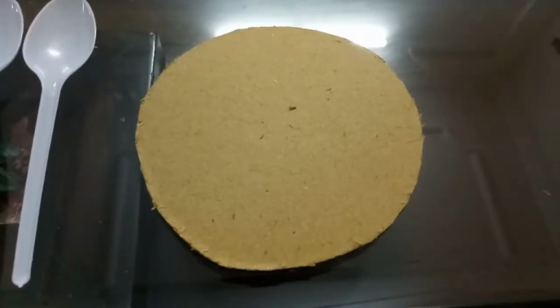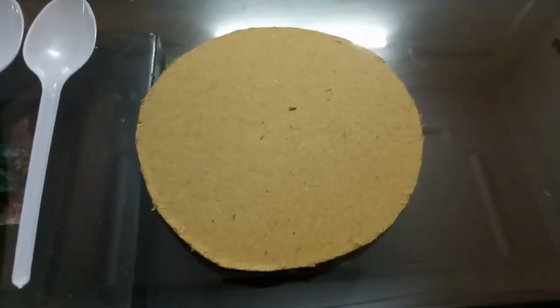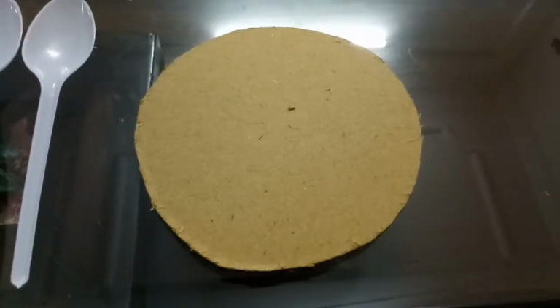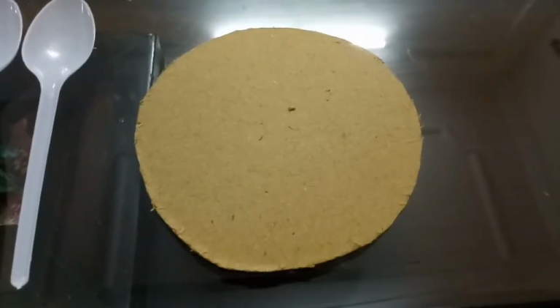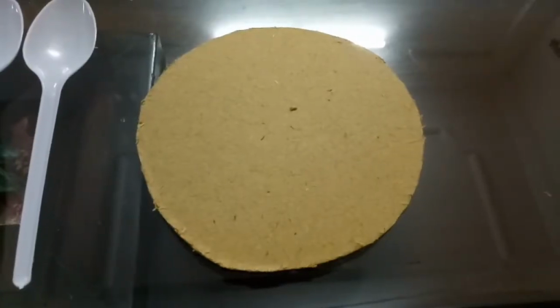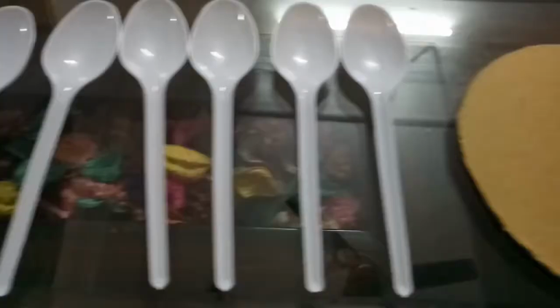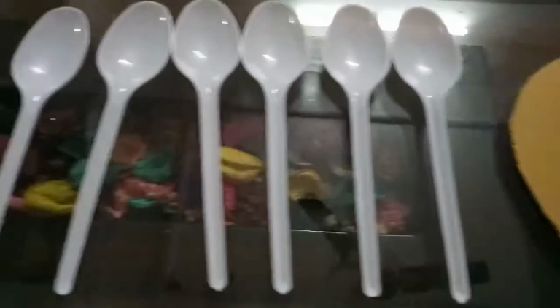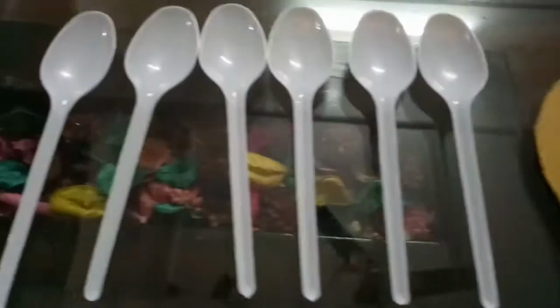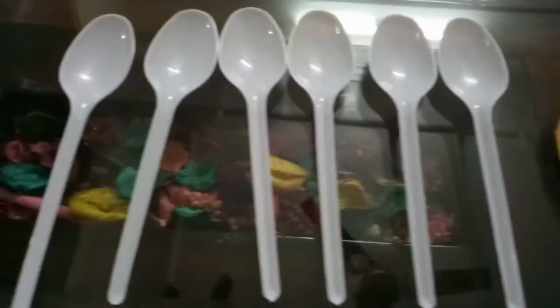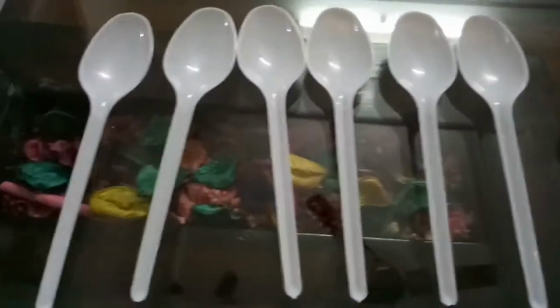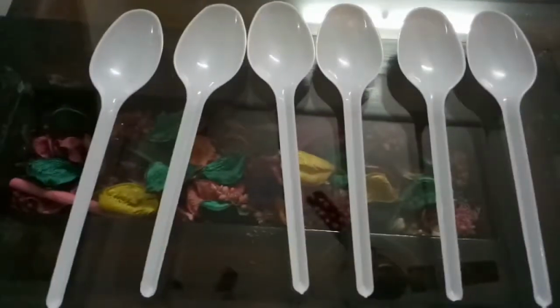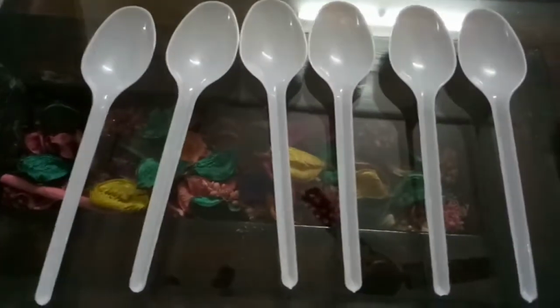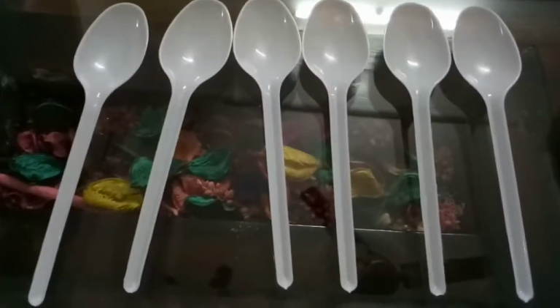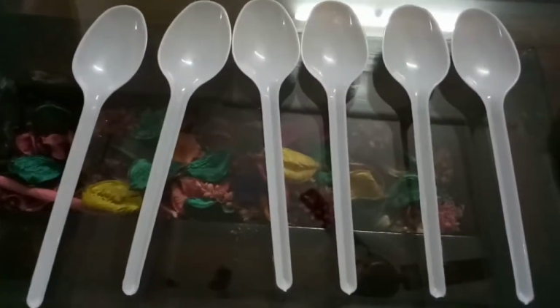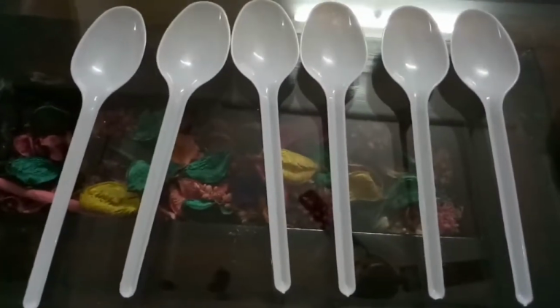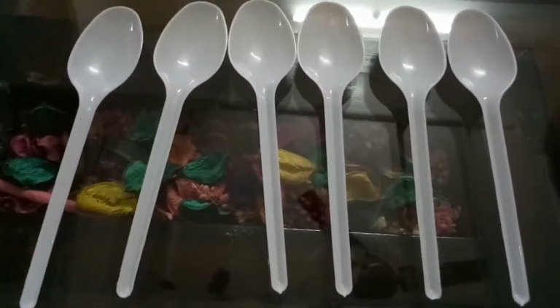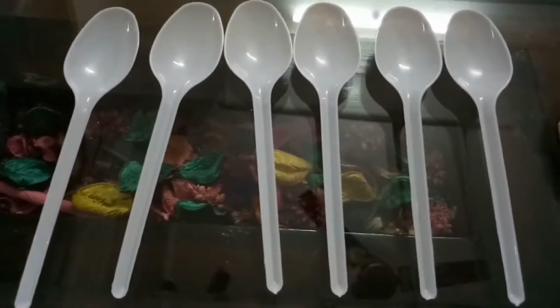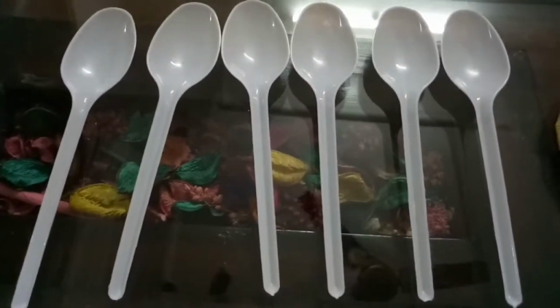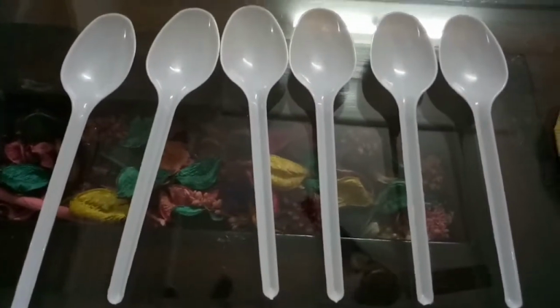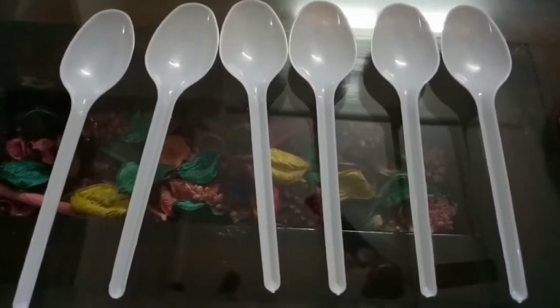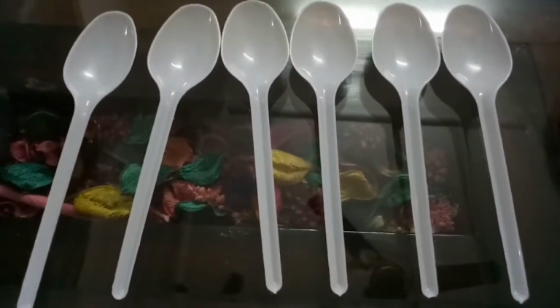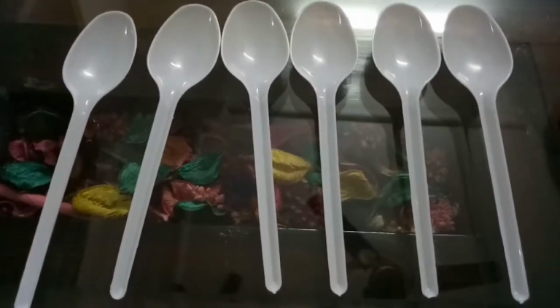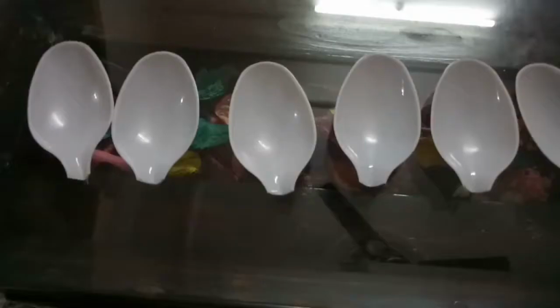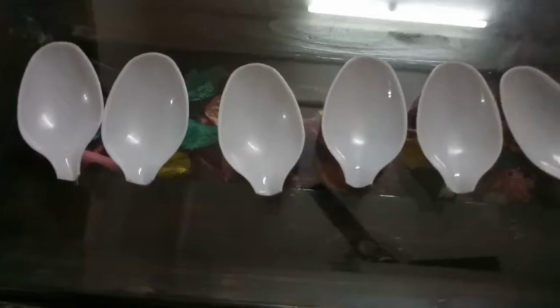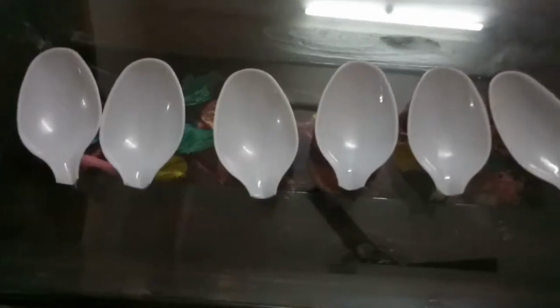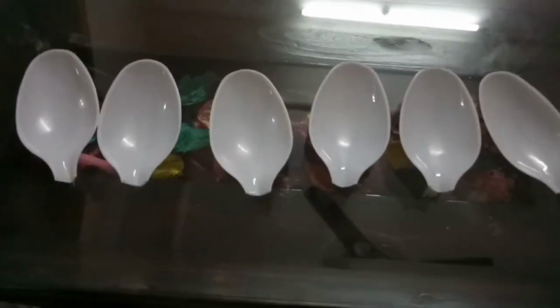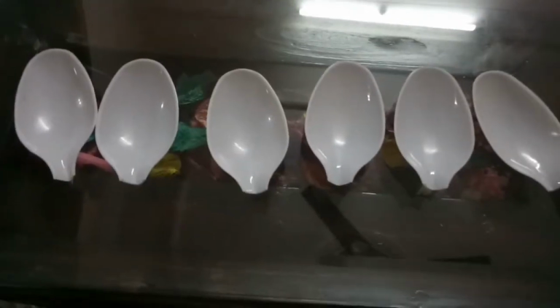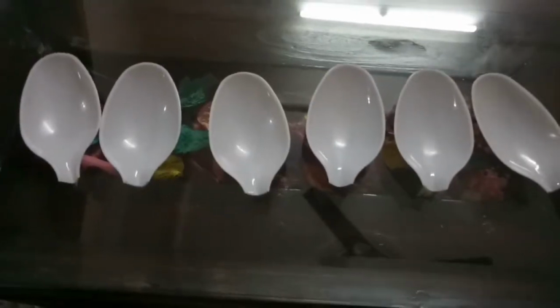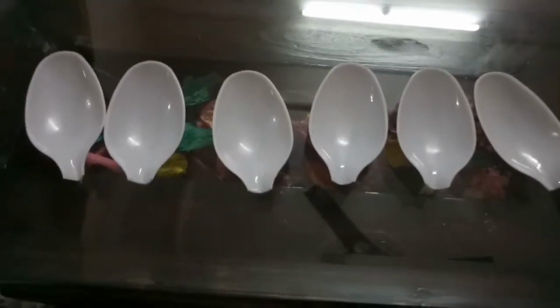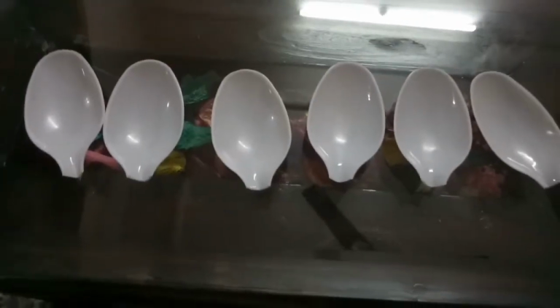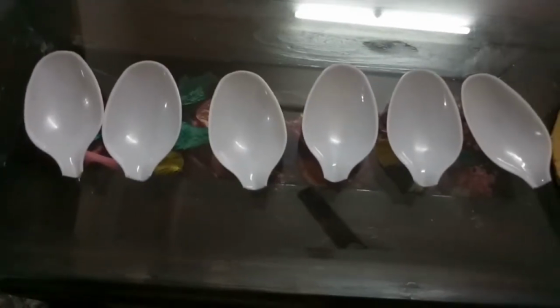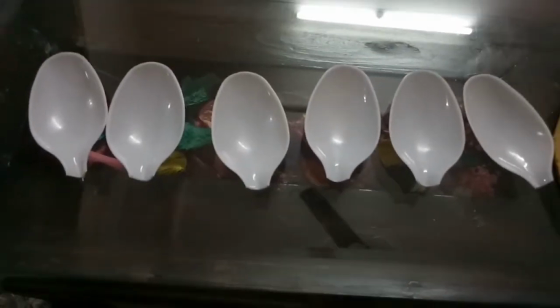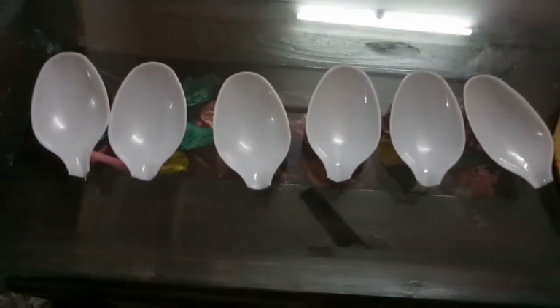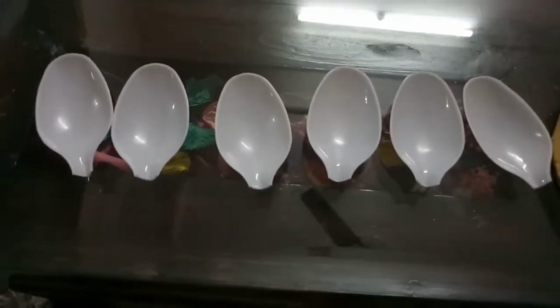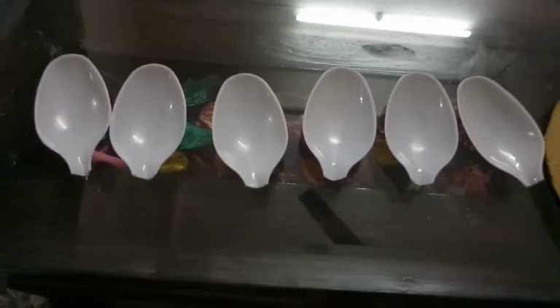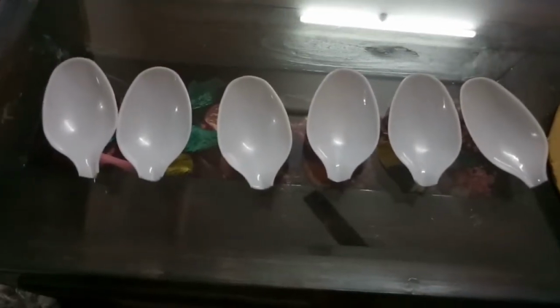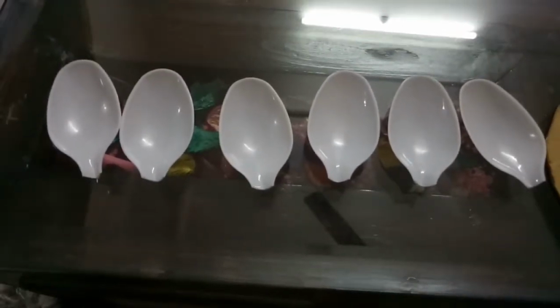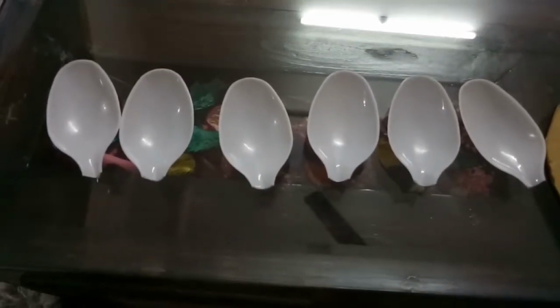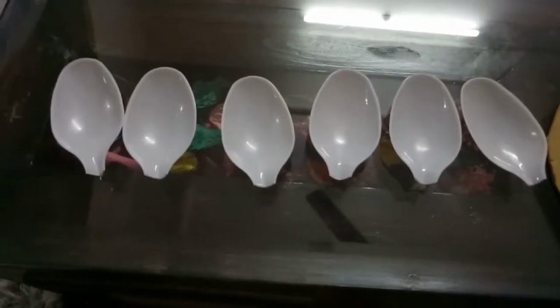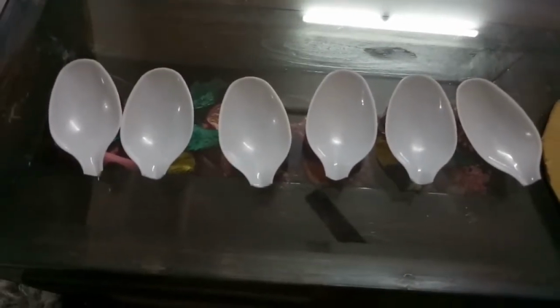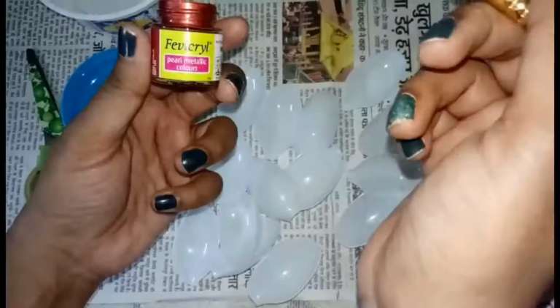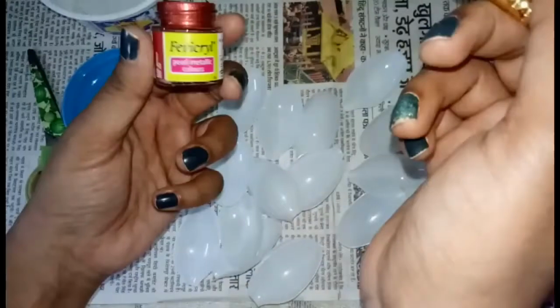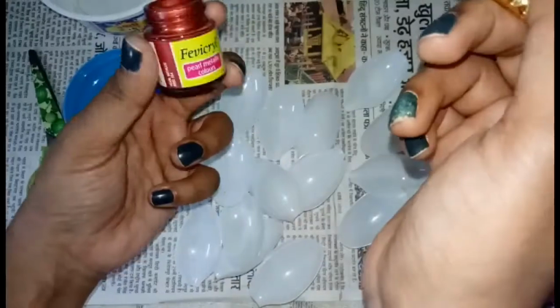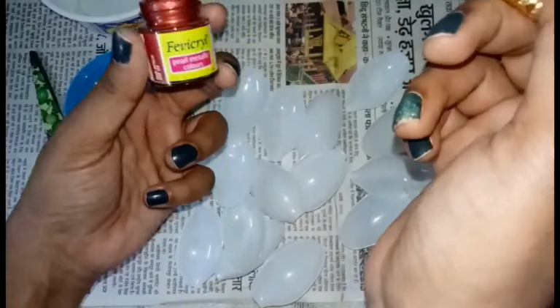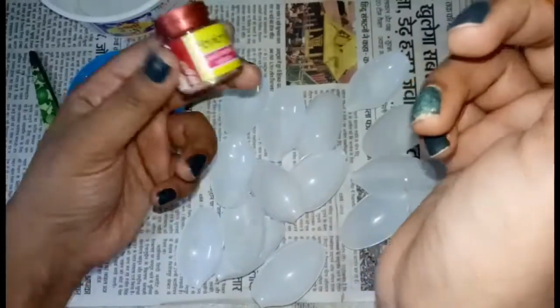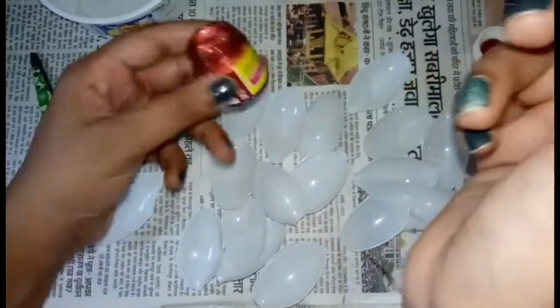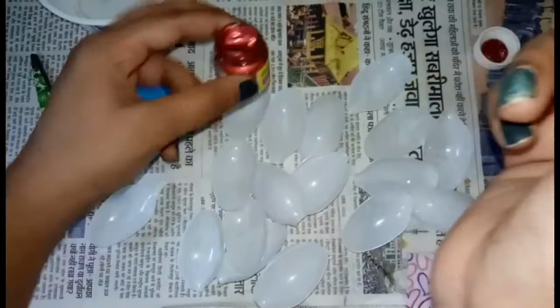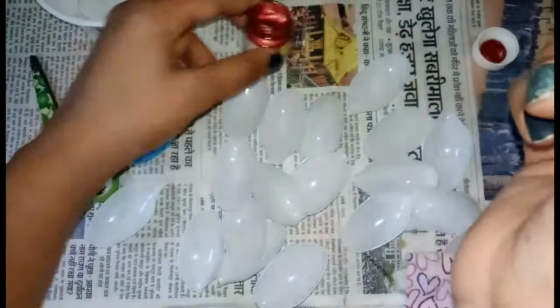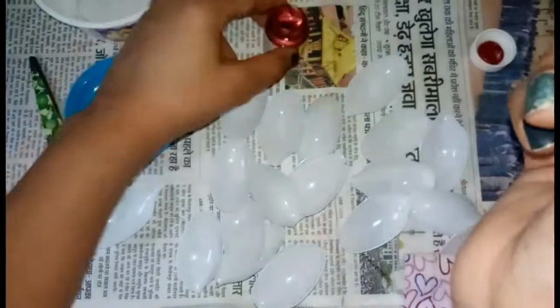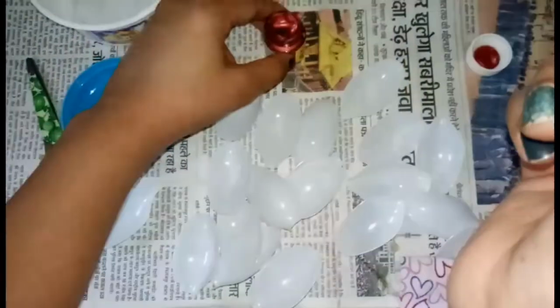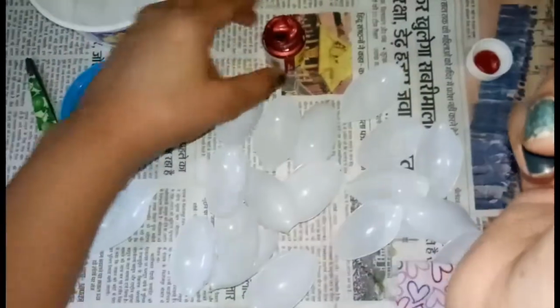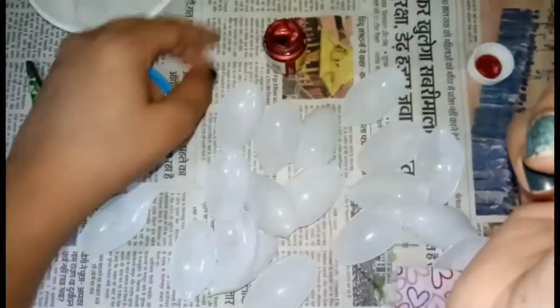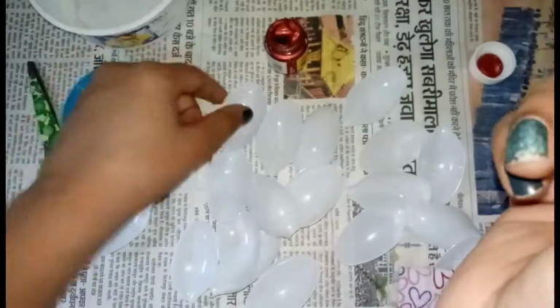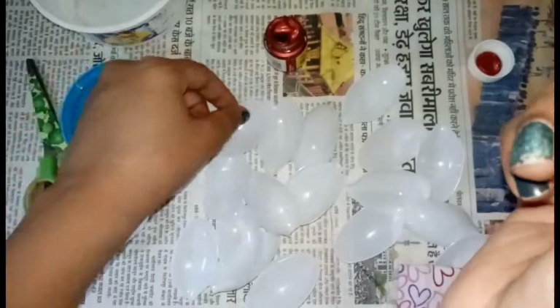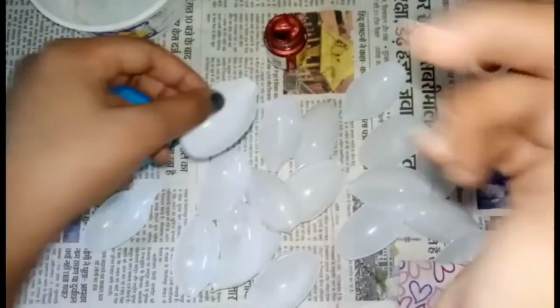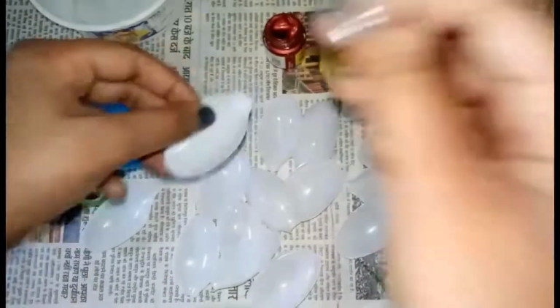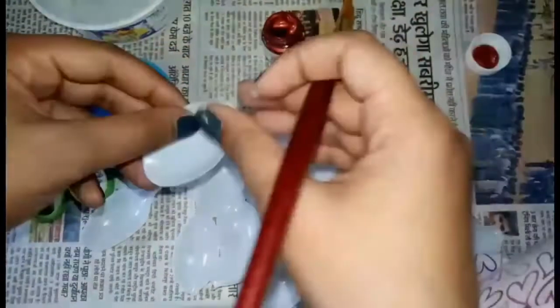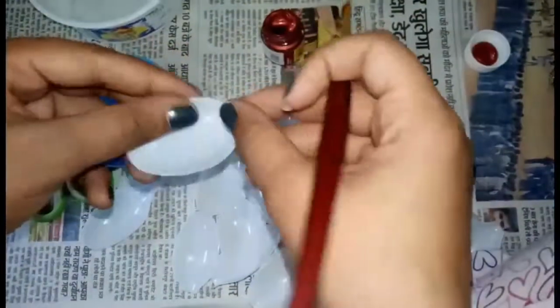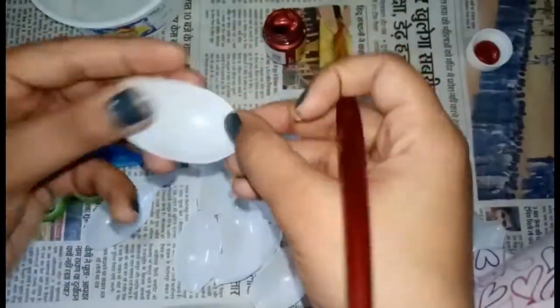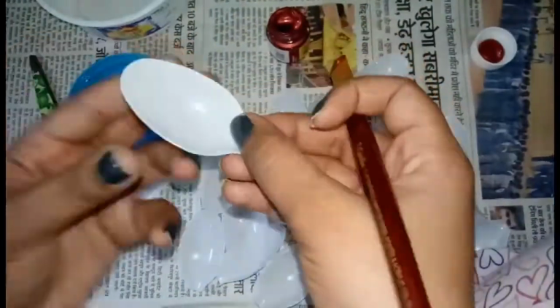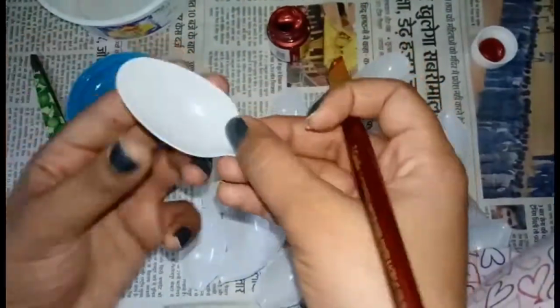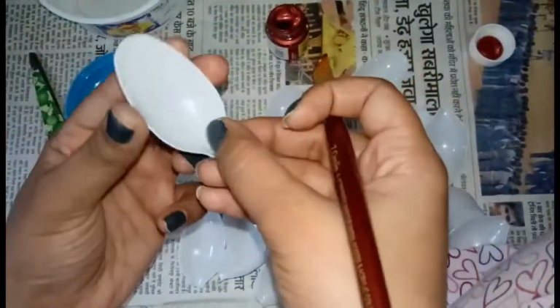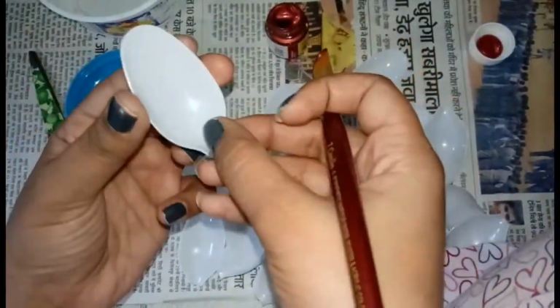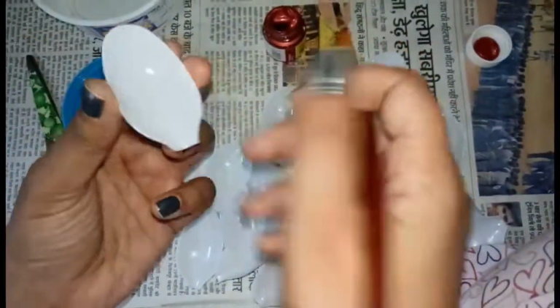You need a round cardboard piece and spoons. I have cut them like this and I'm going to paint them with acrylic.